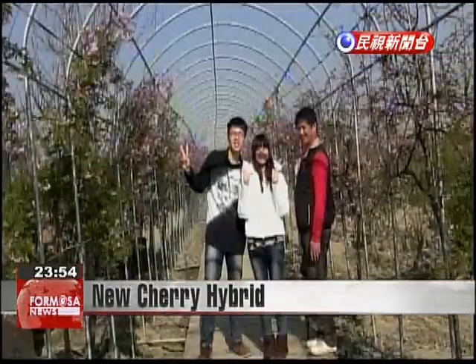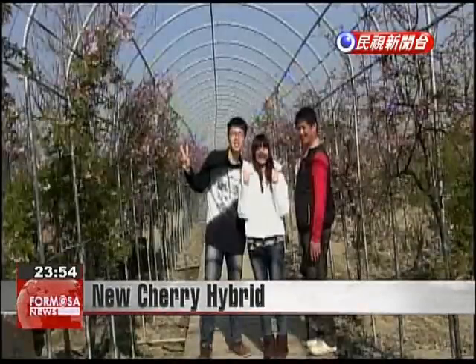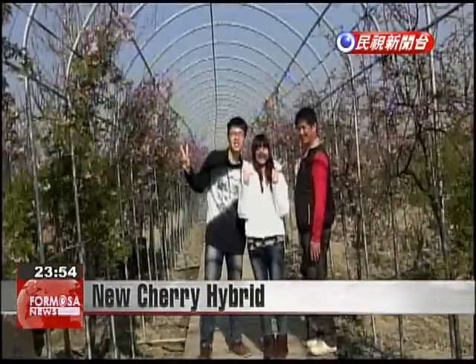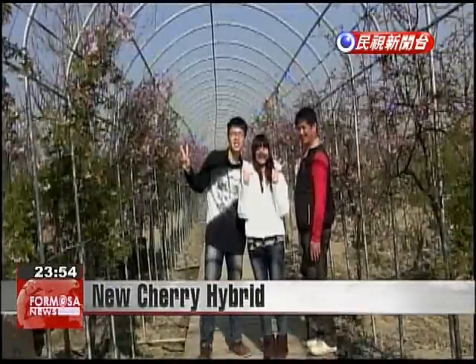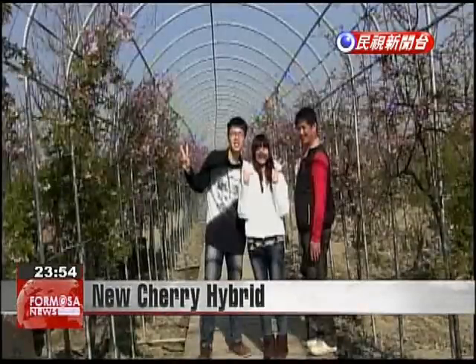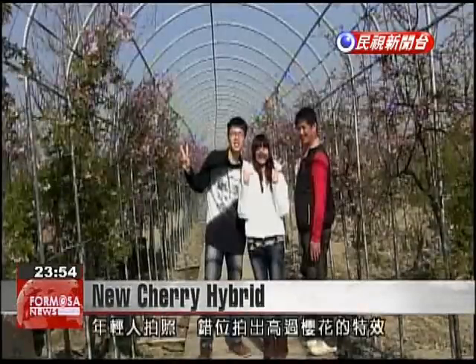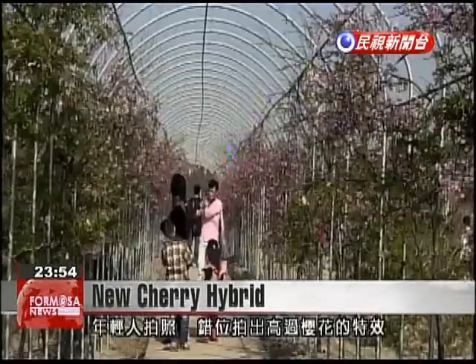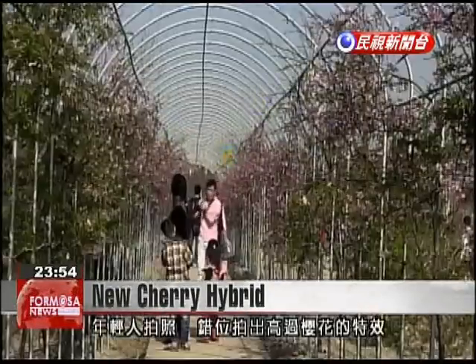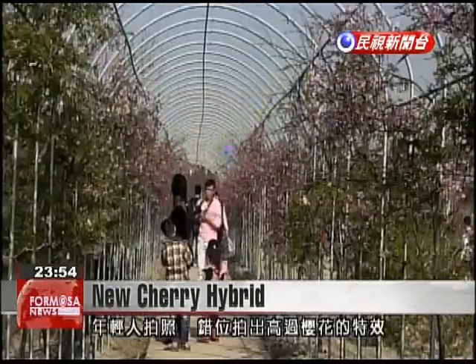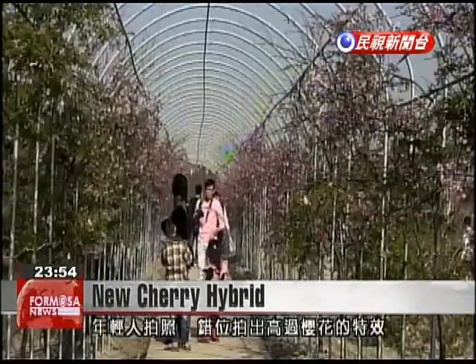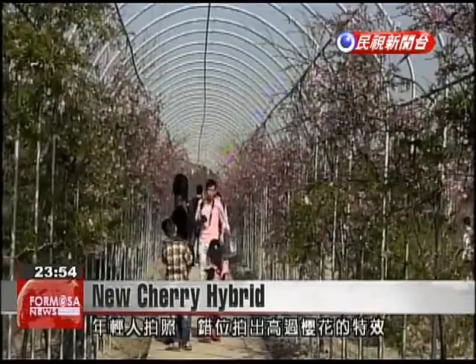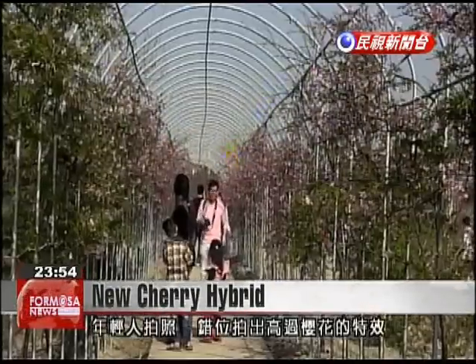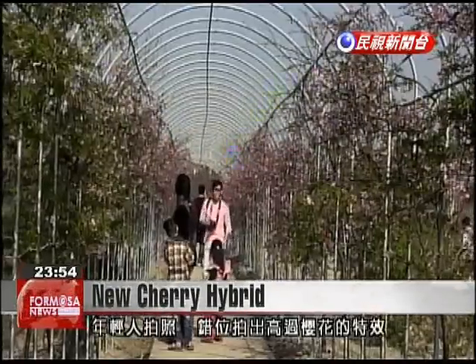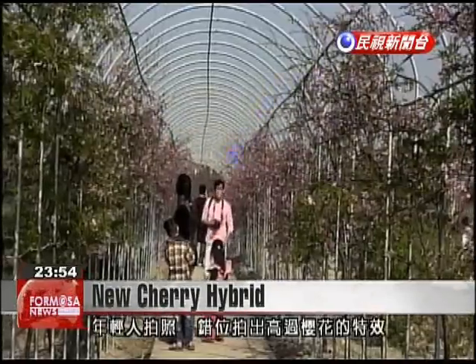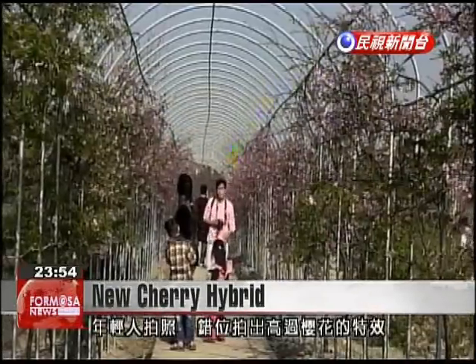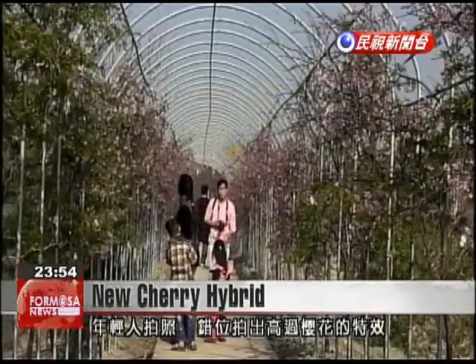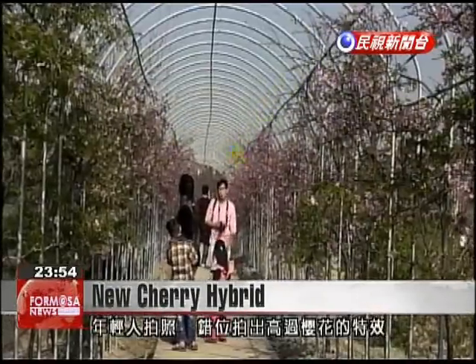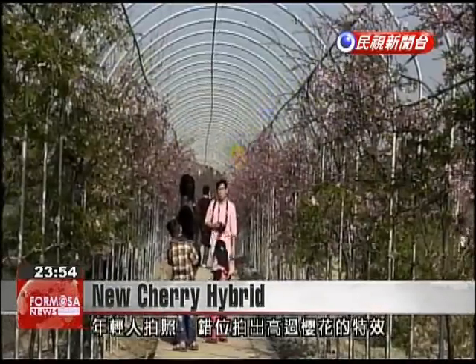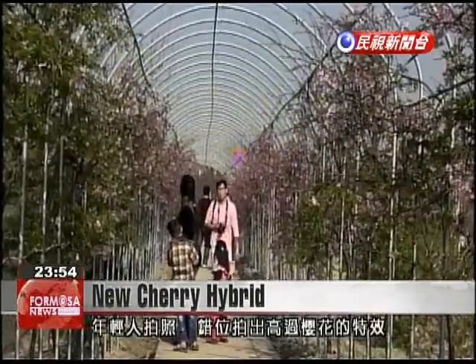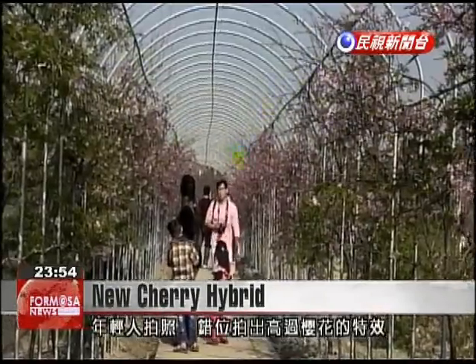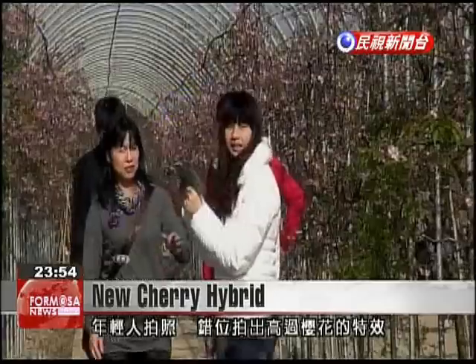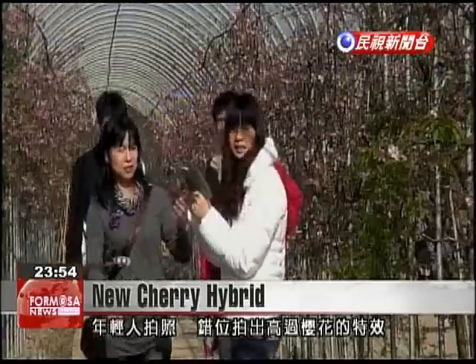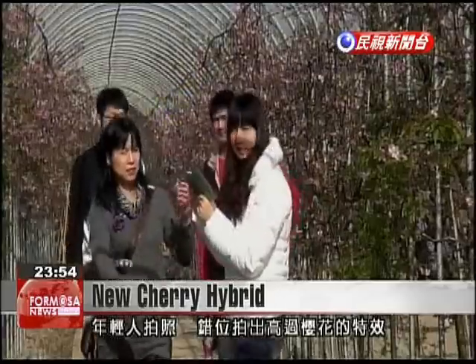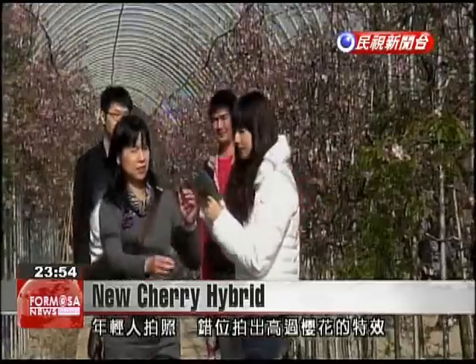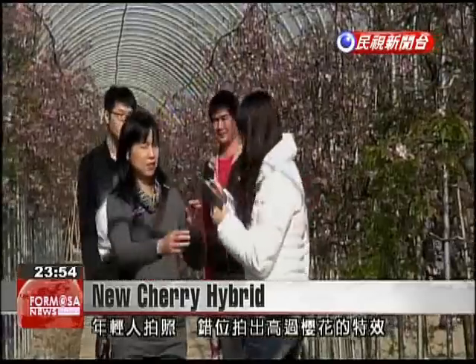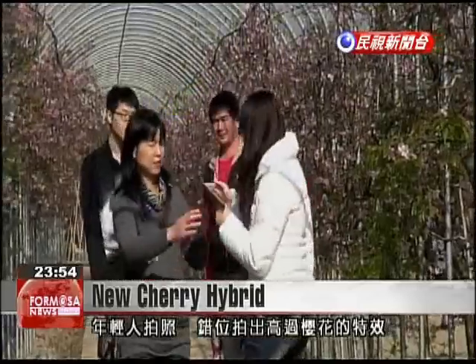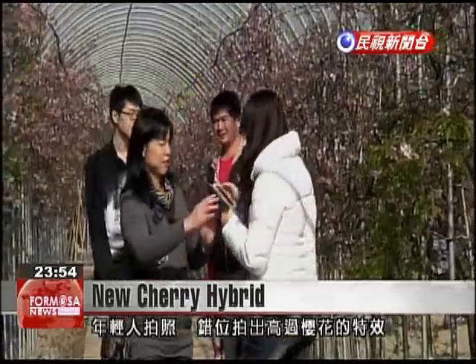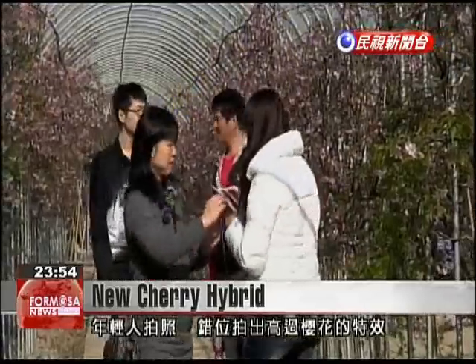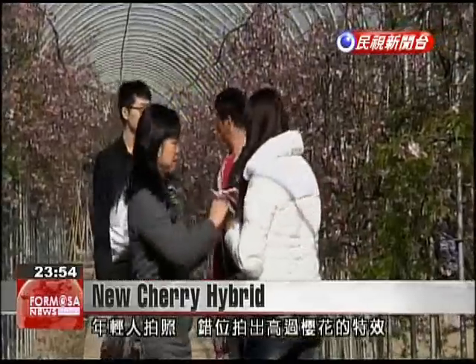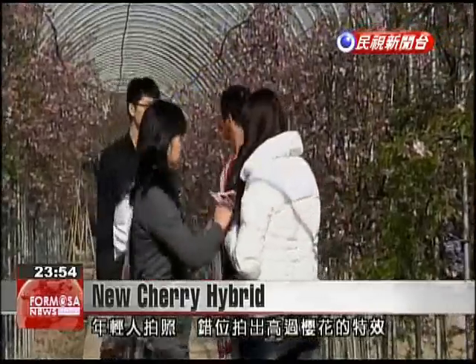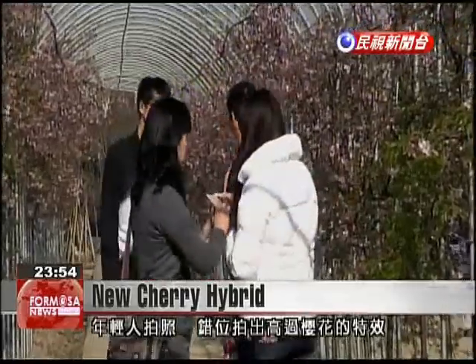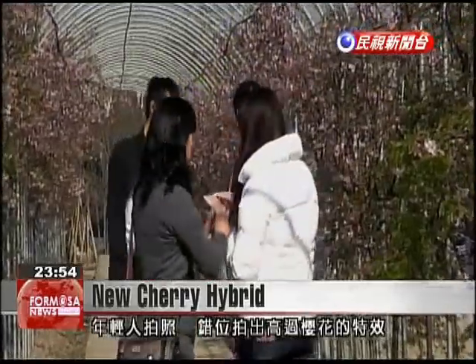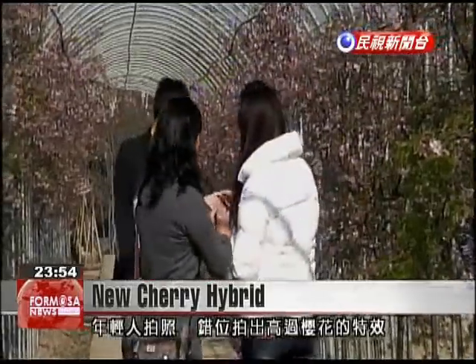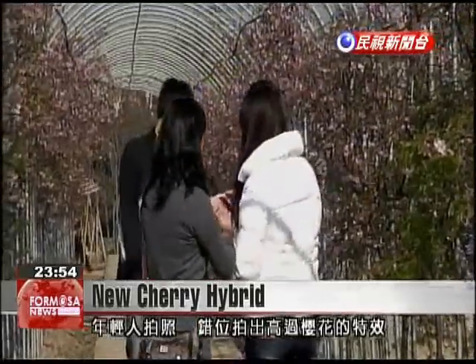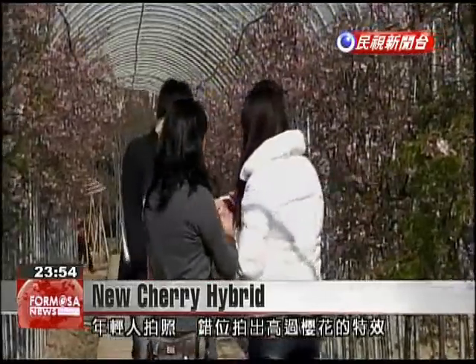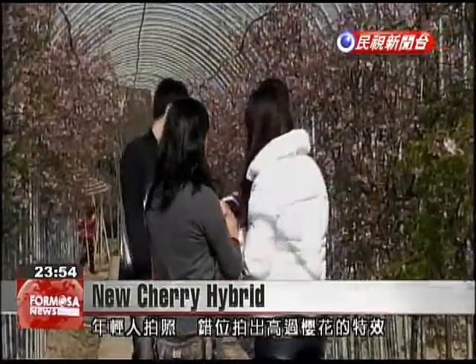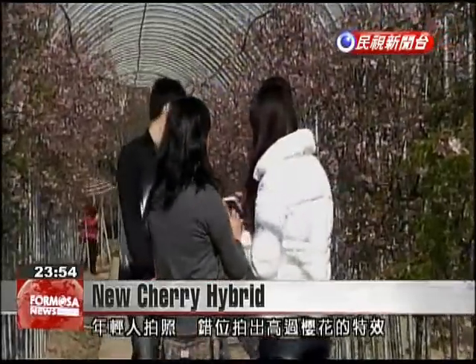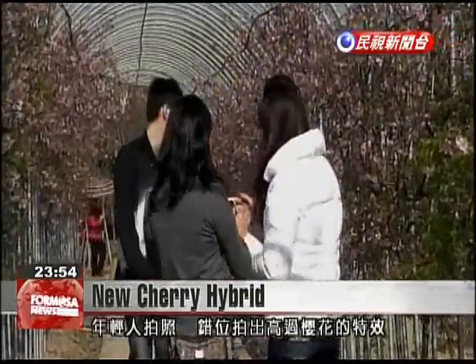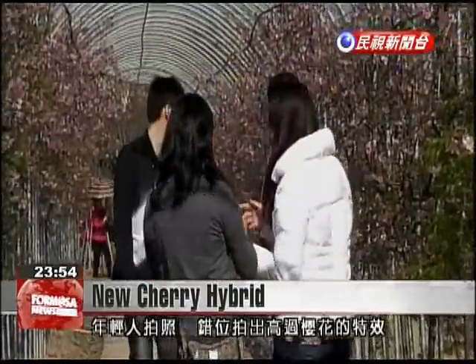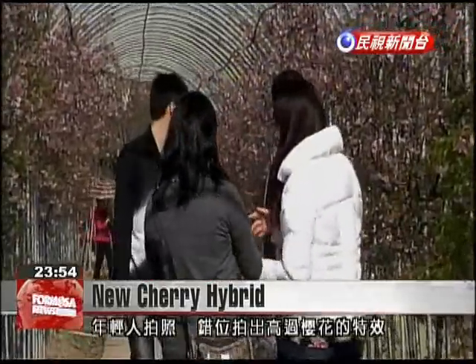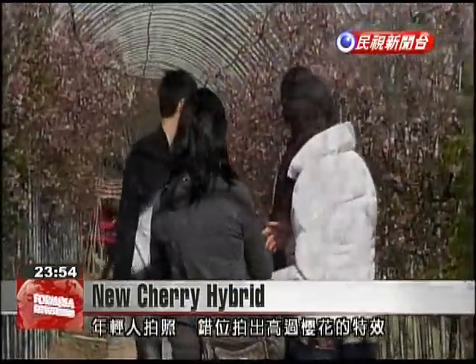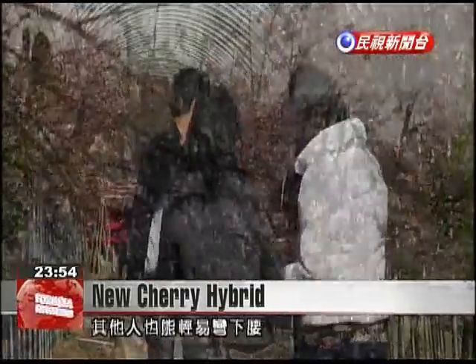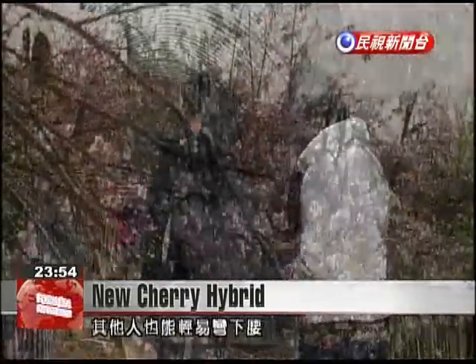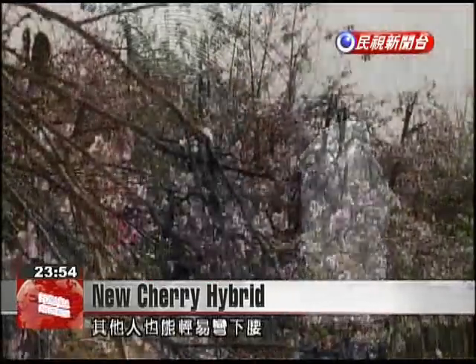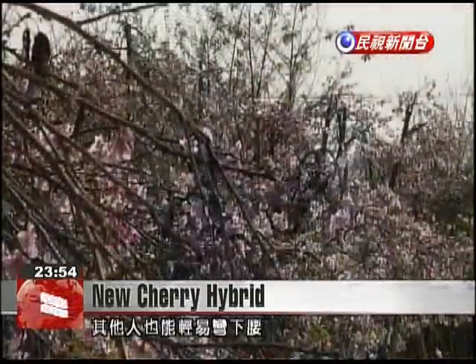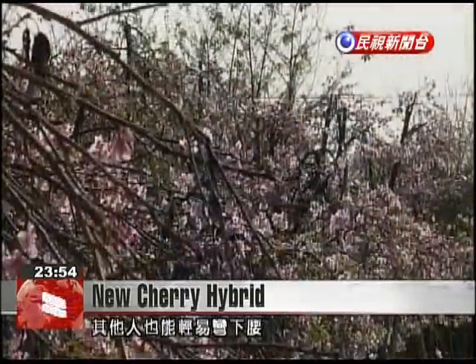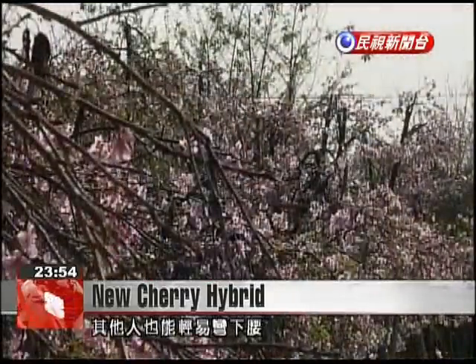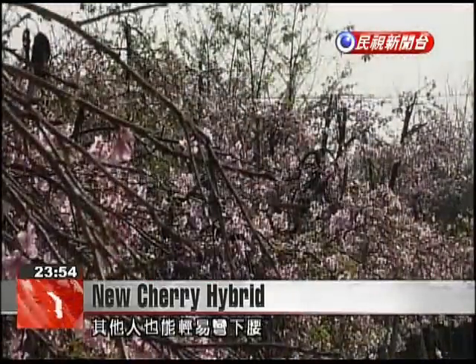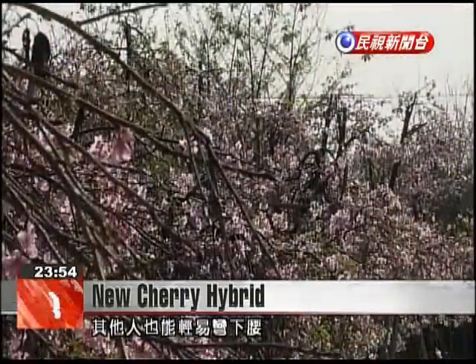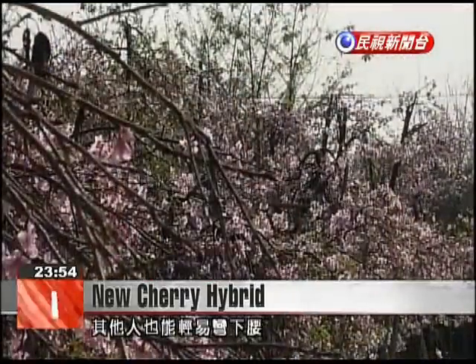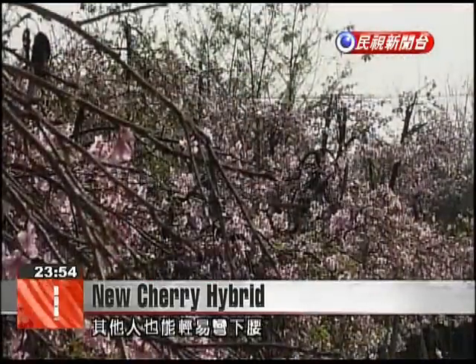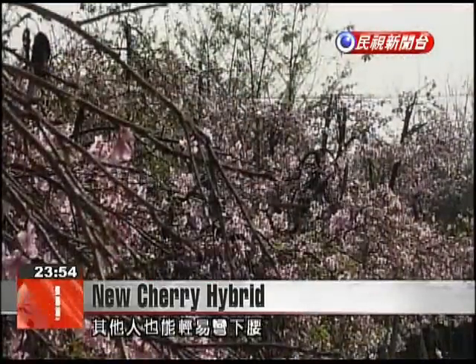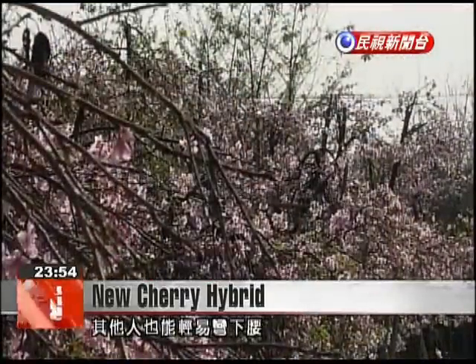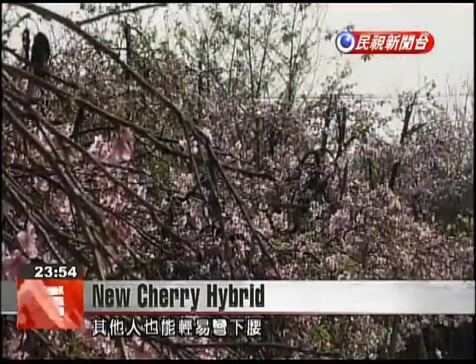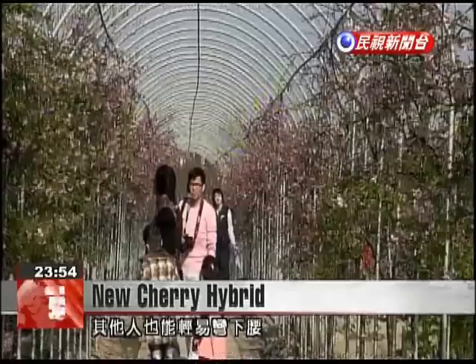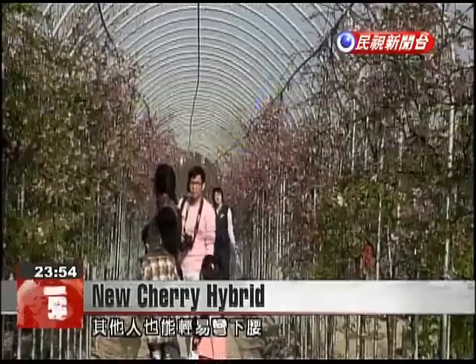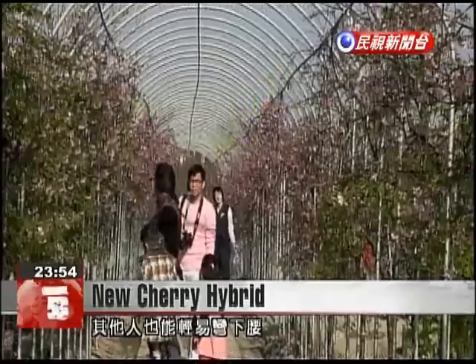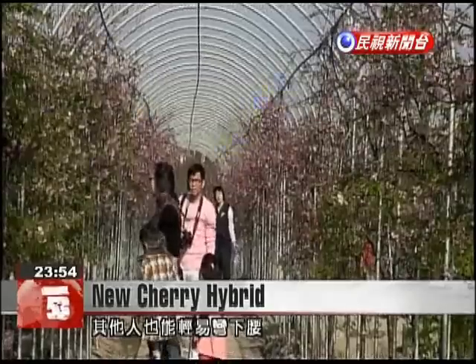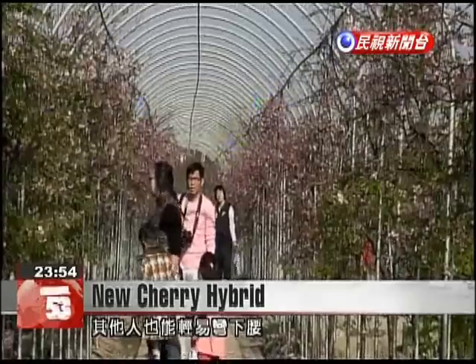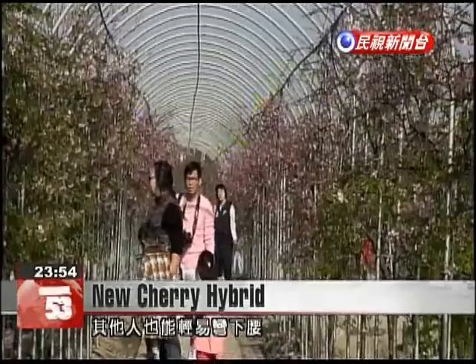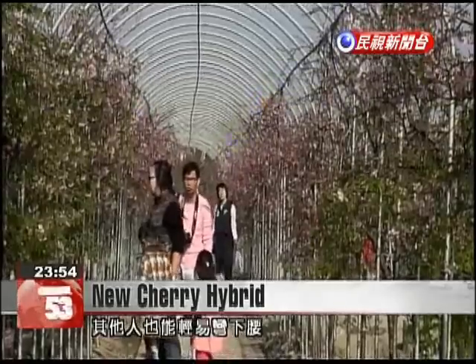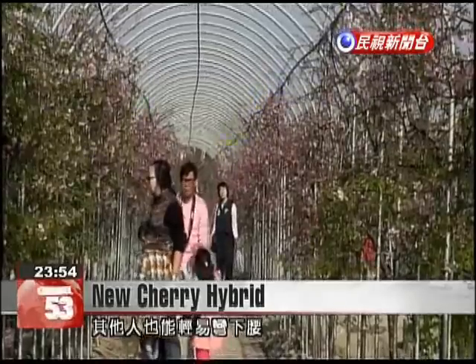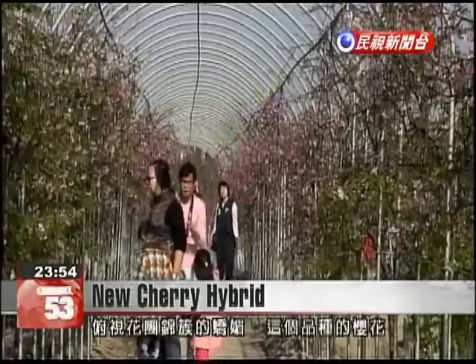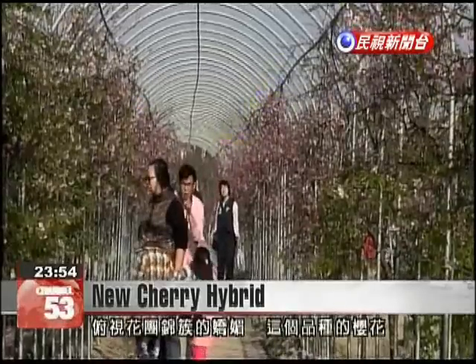These young people jump into the air to capture a photo of them above the cherry blossoms. Others bend at the waist to view these delightful flowers.